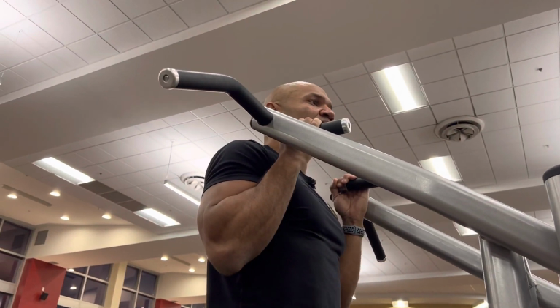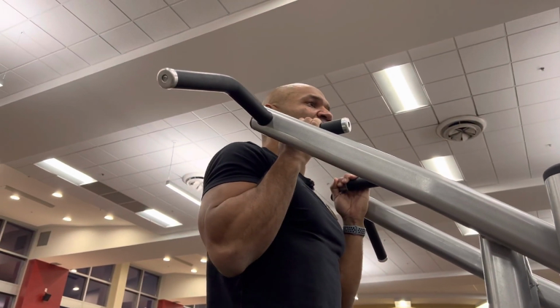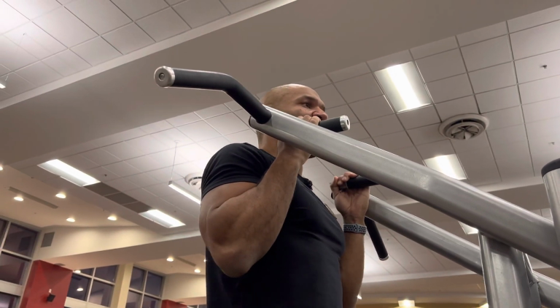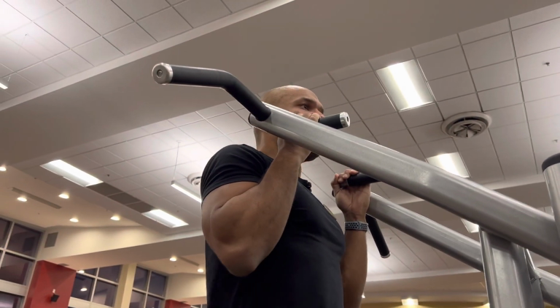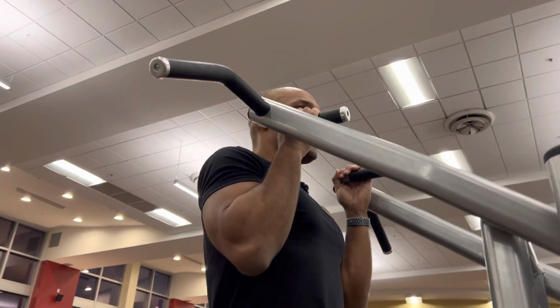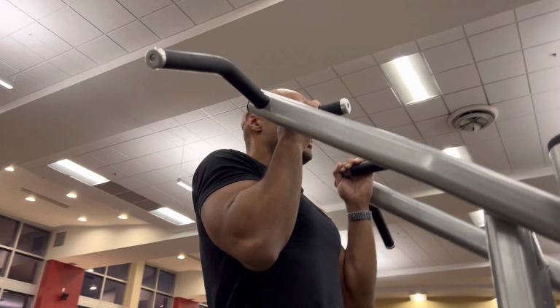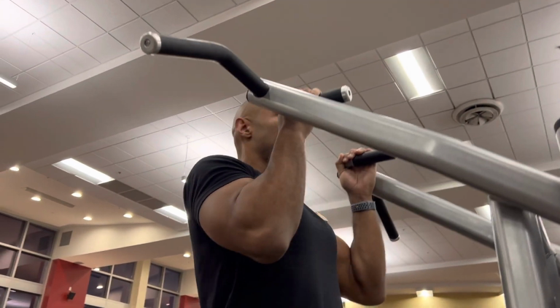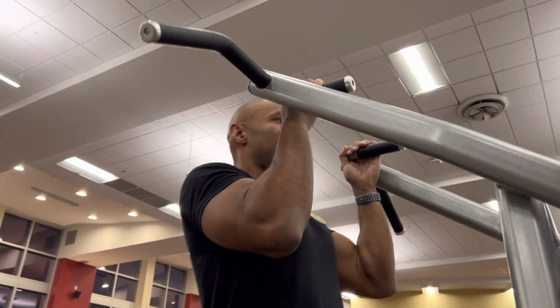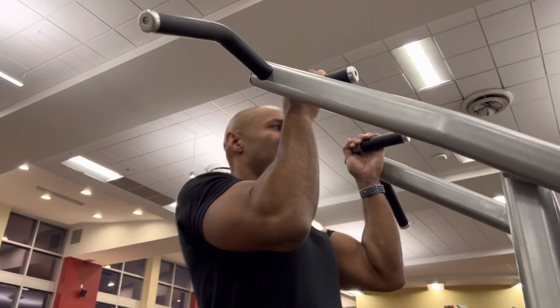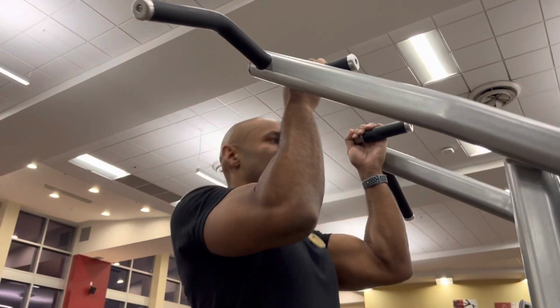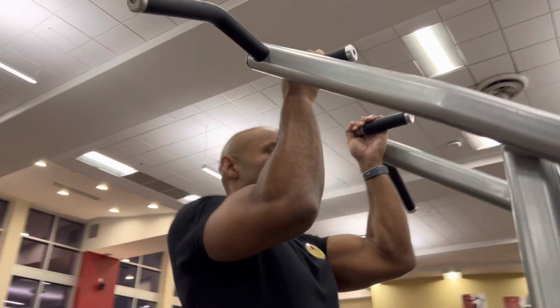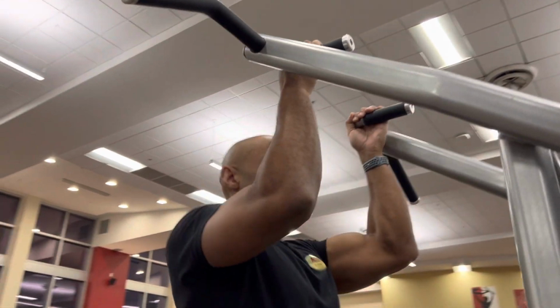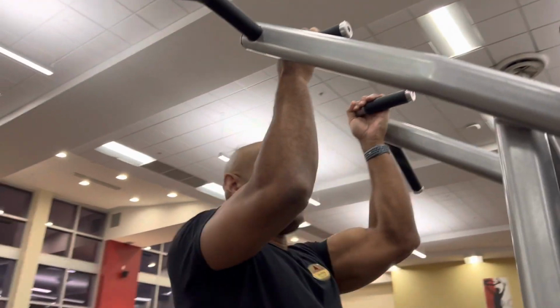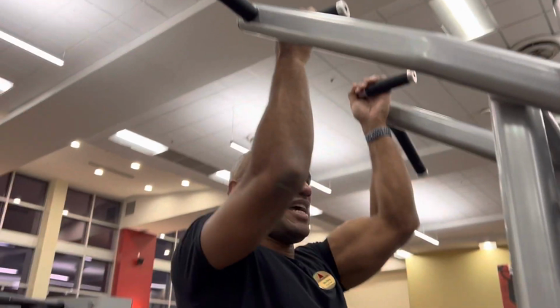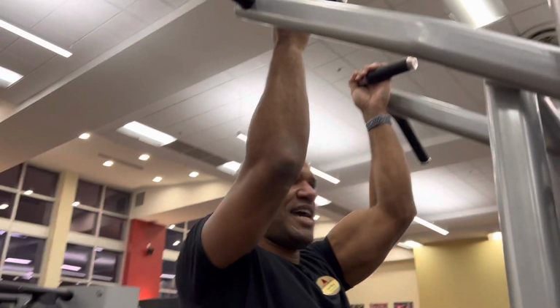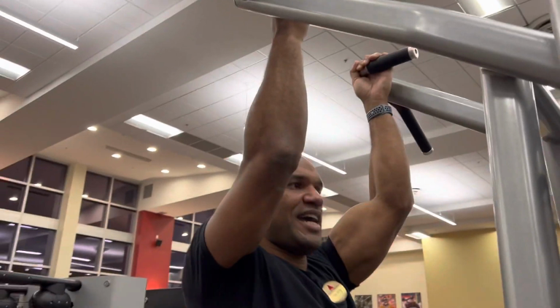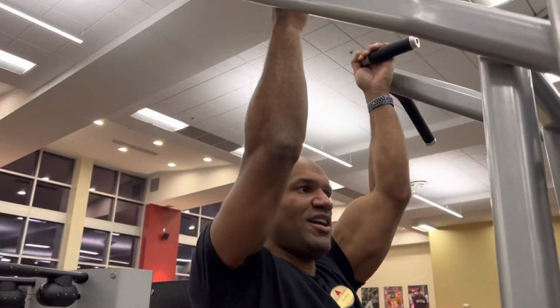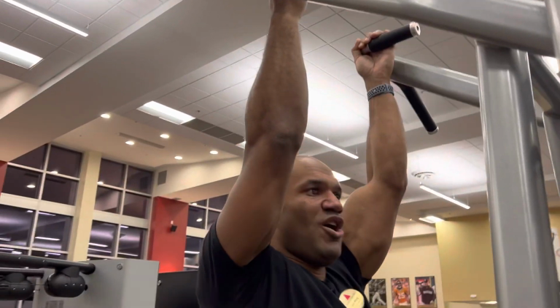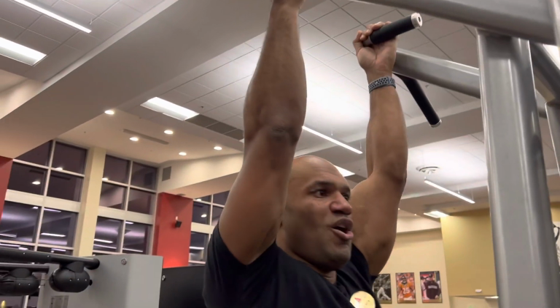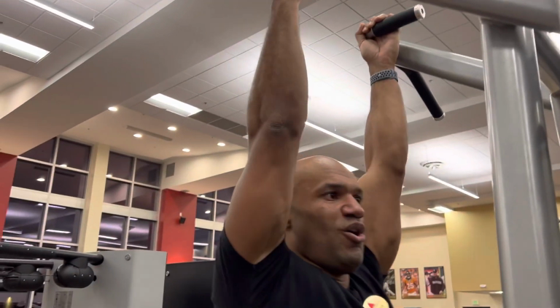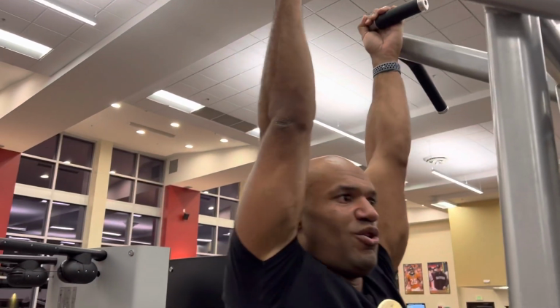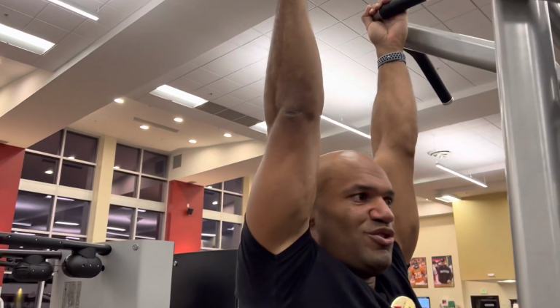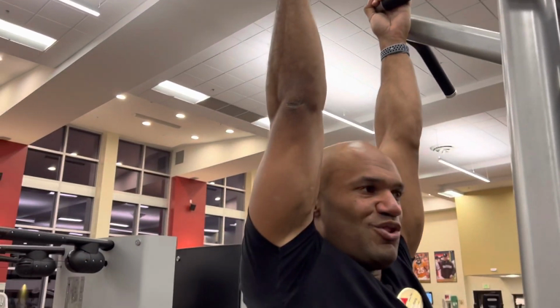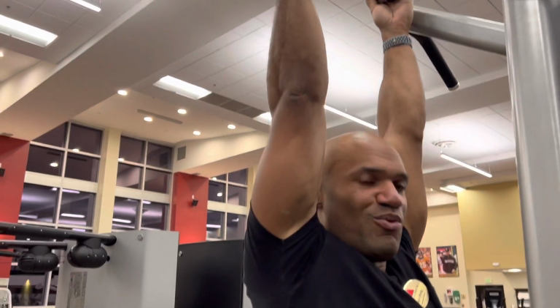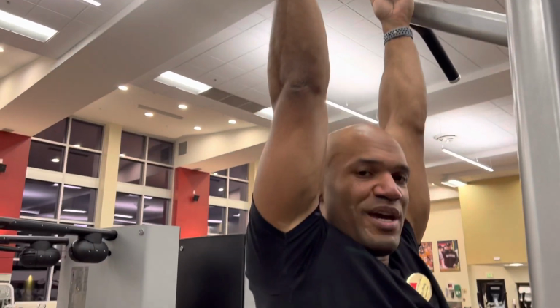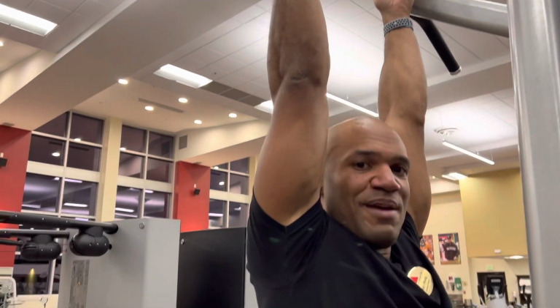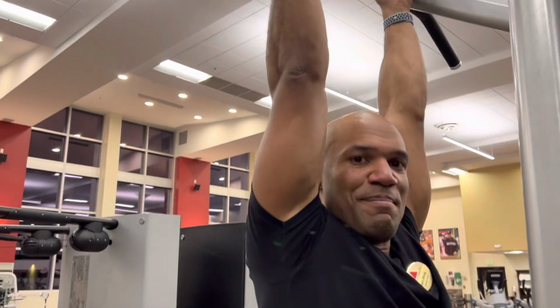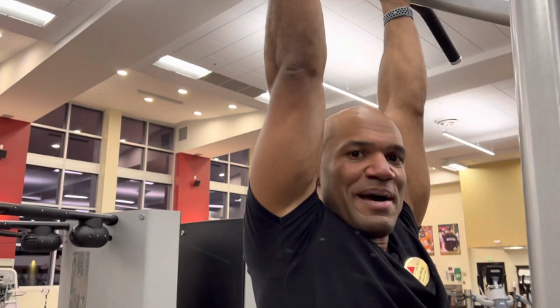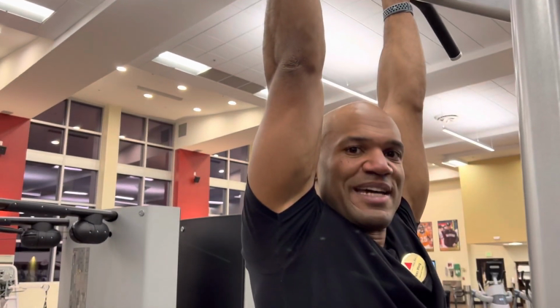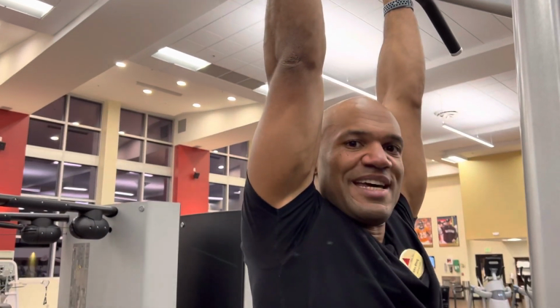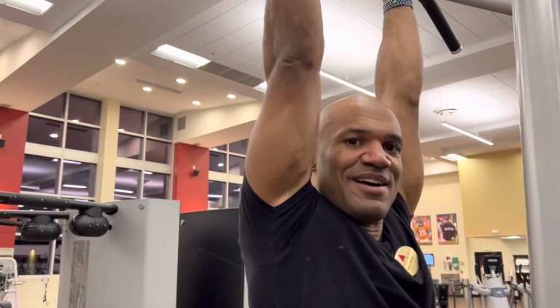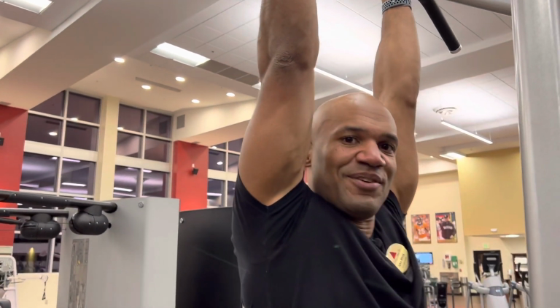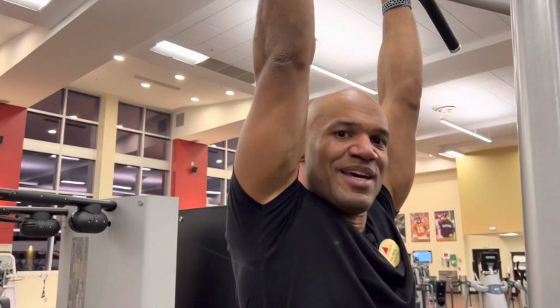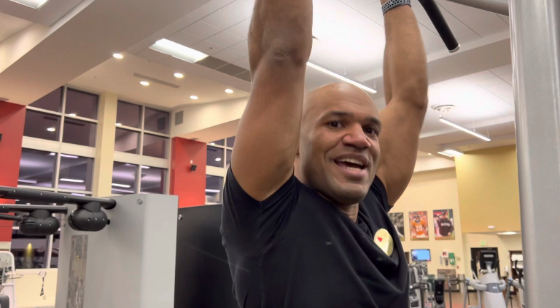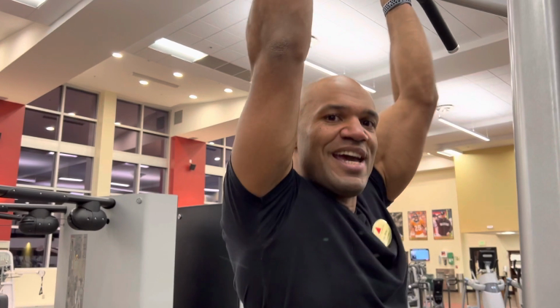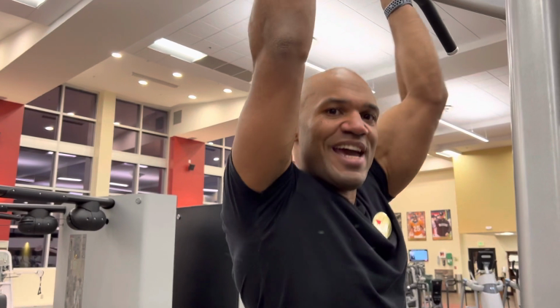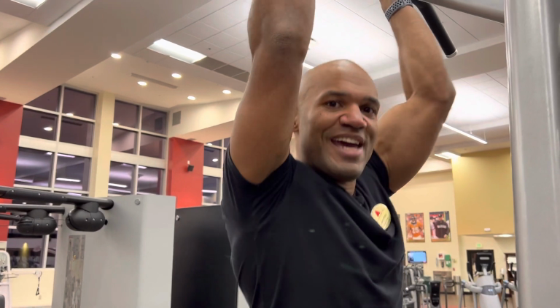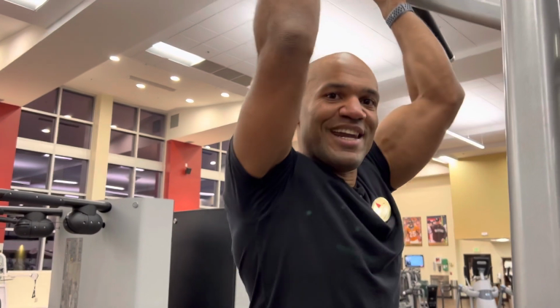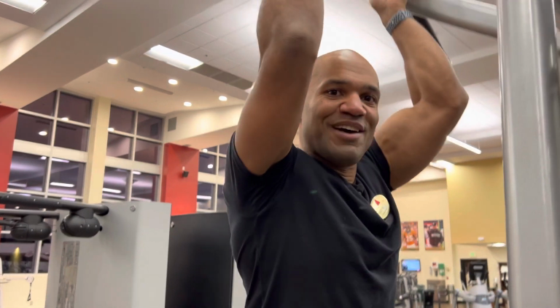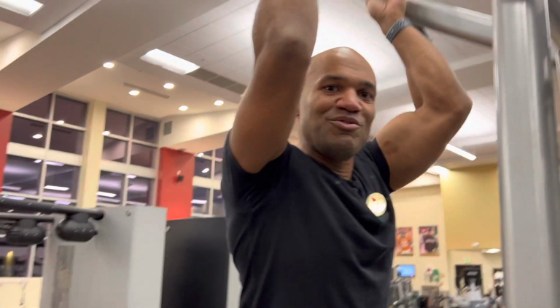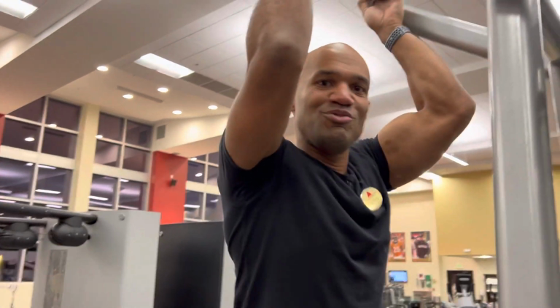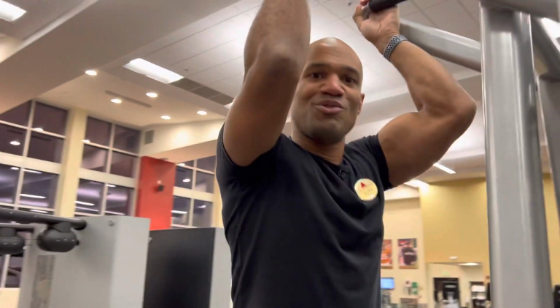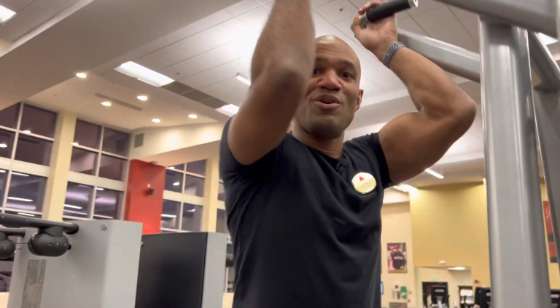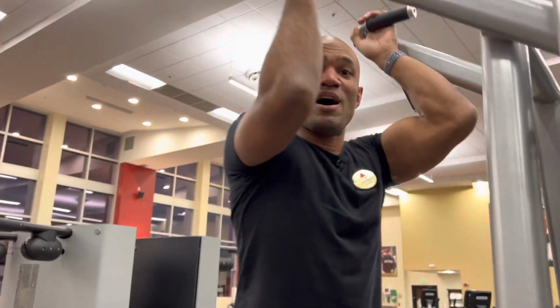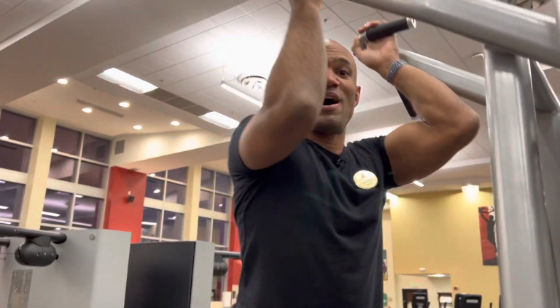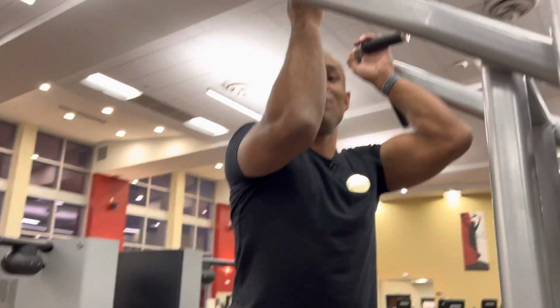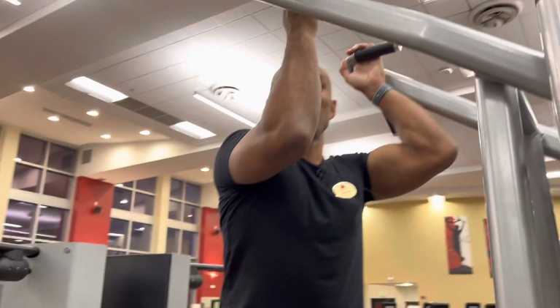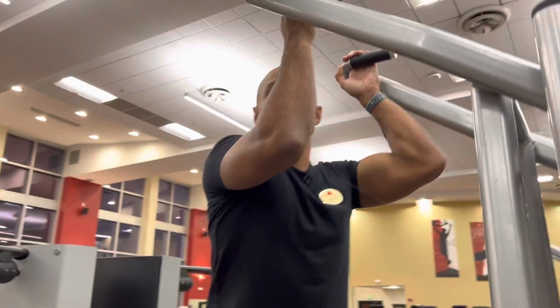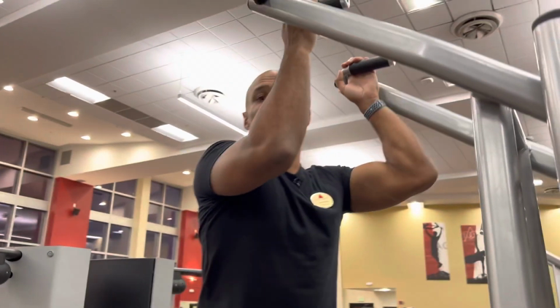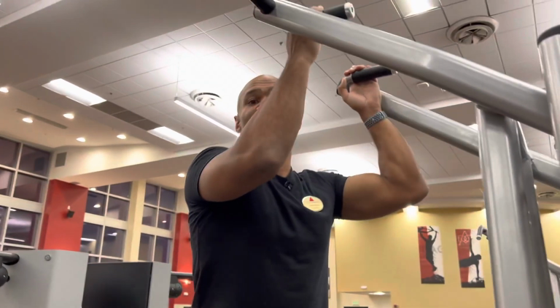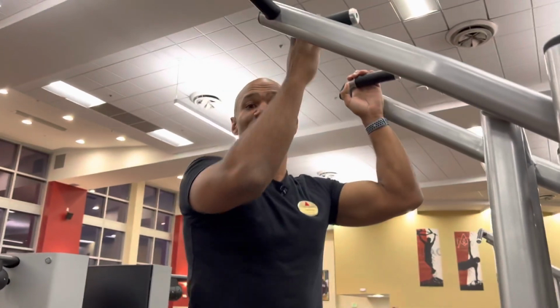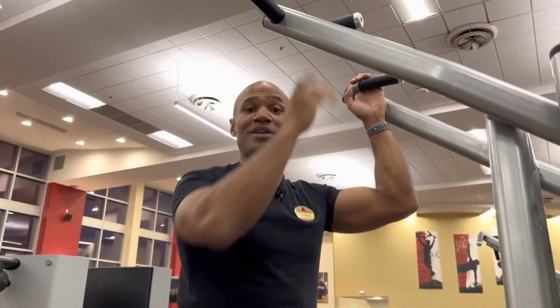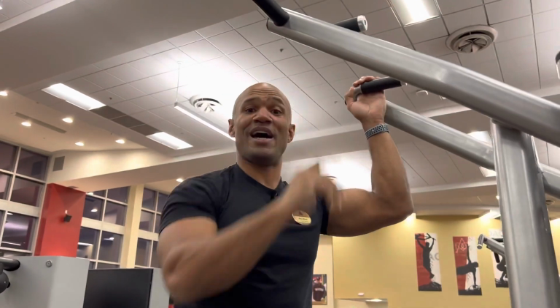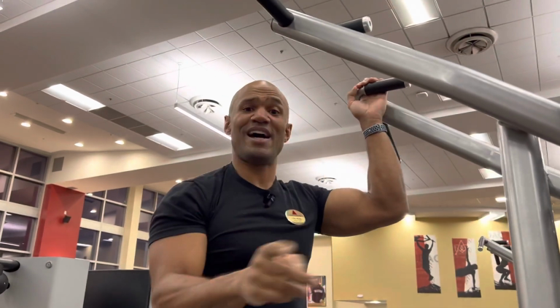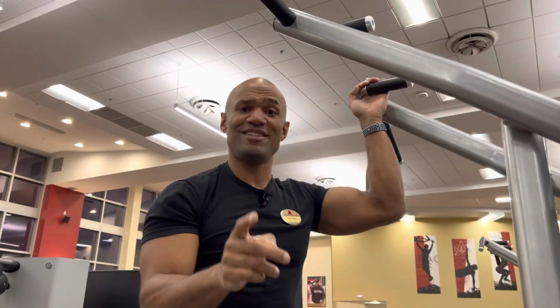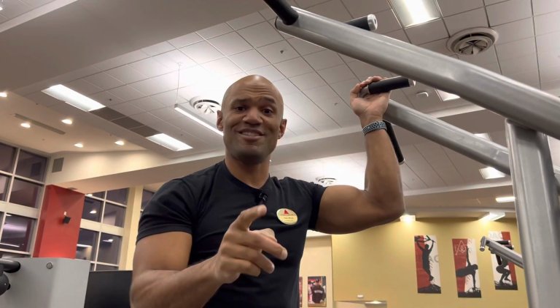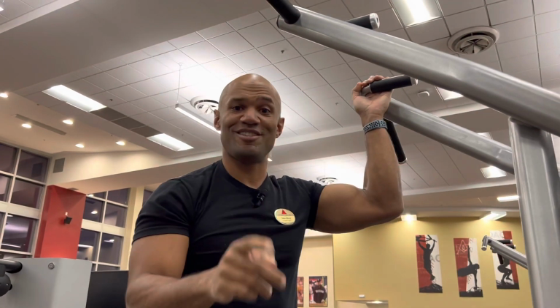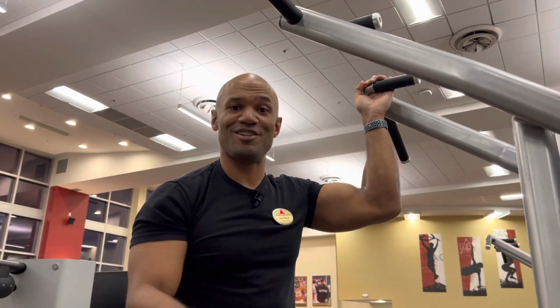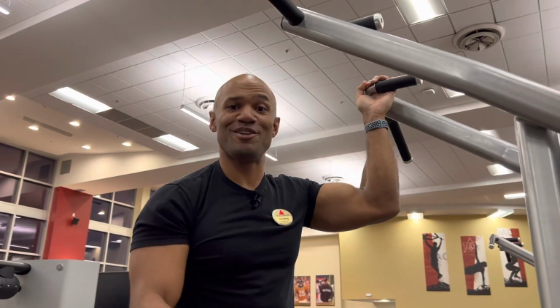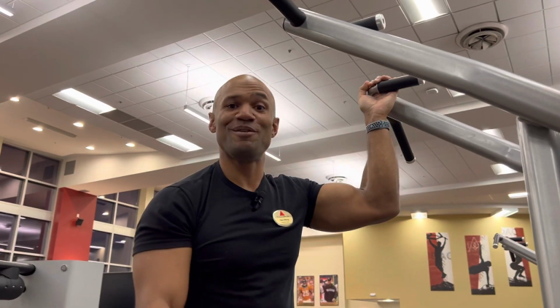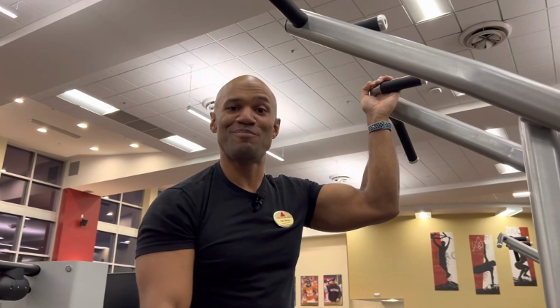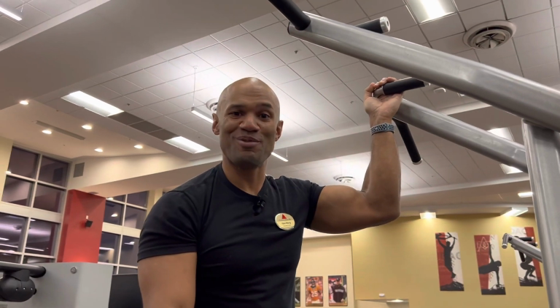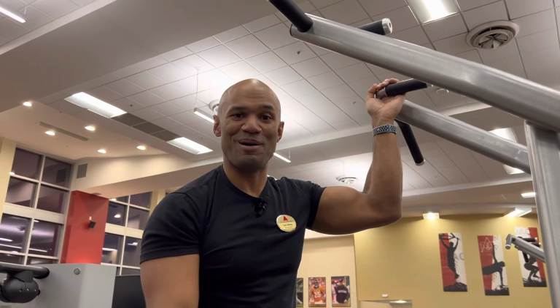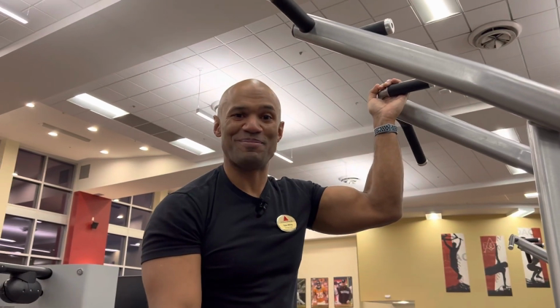And now you know how to do an assisted pull-up.